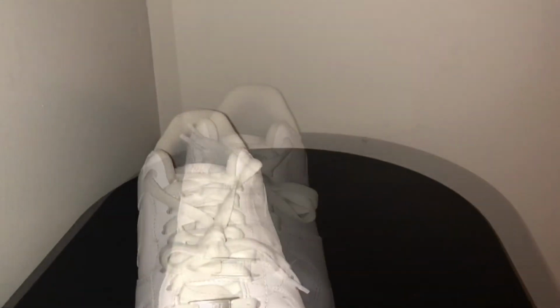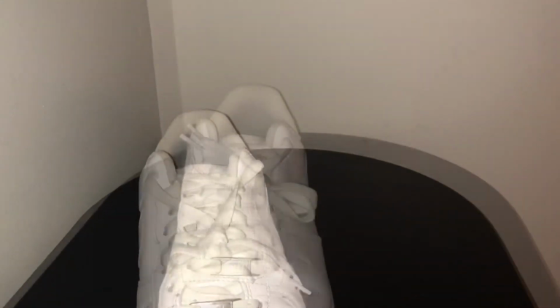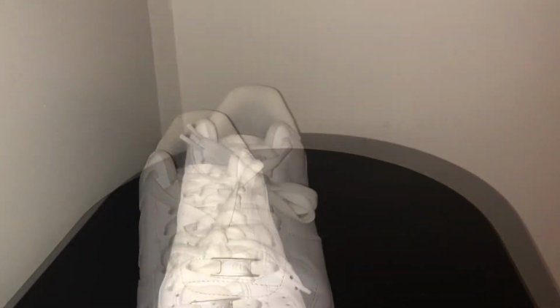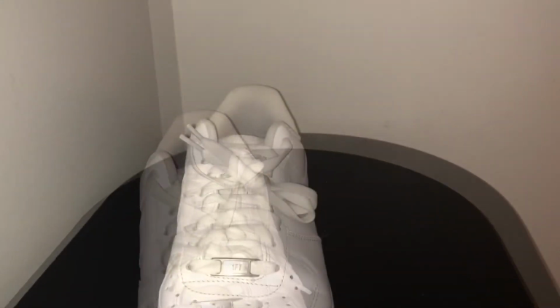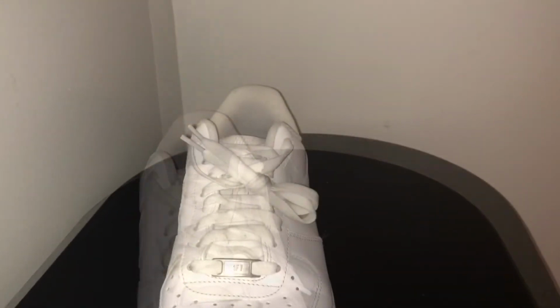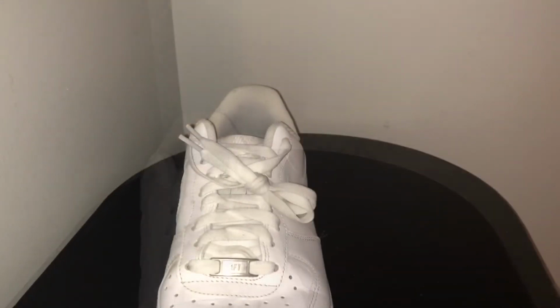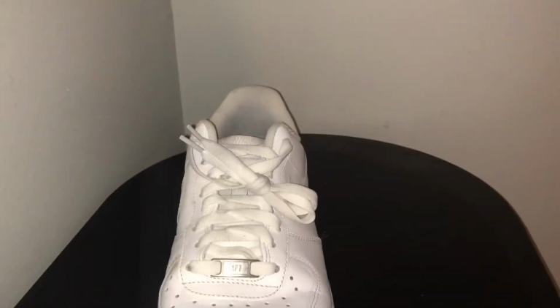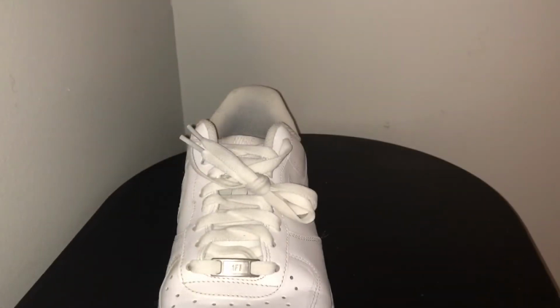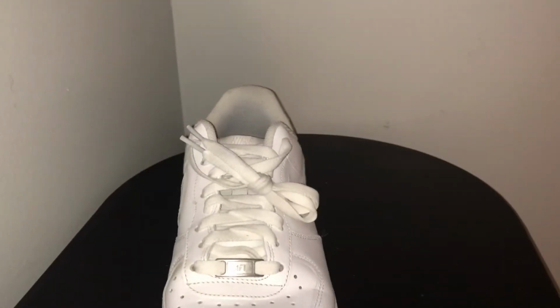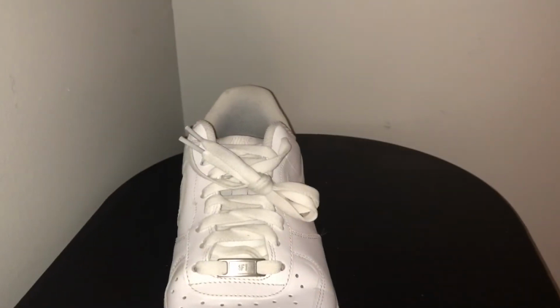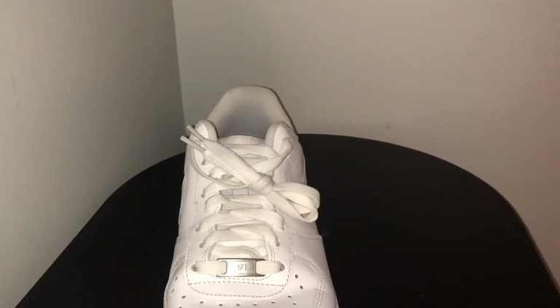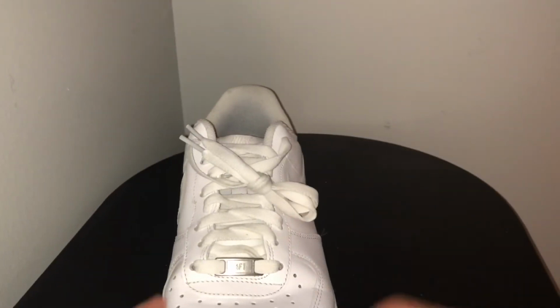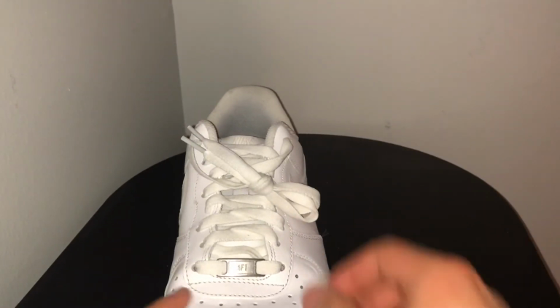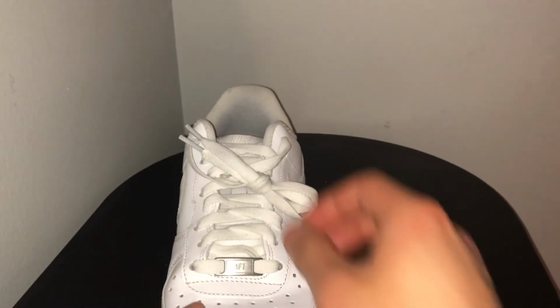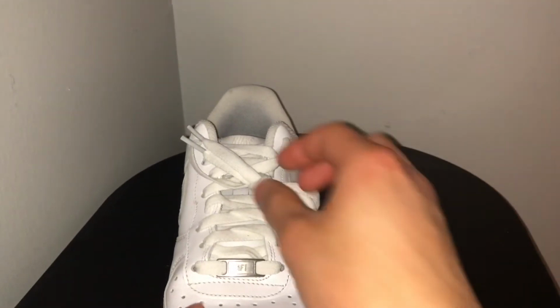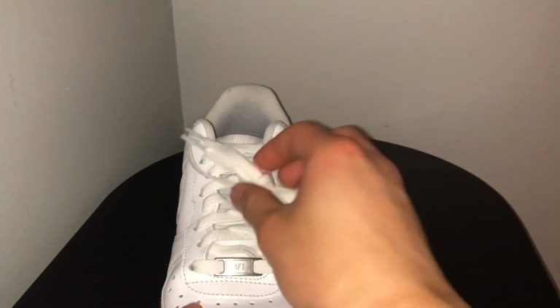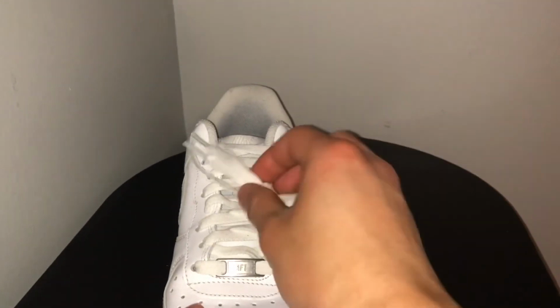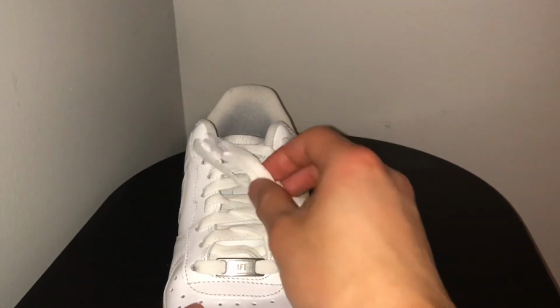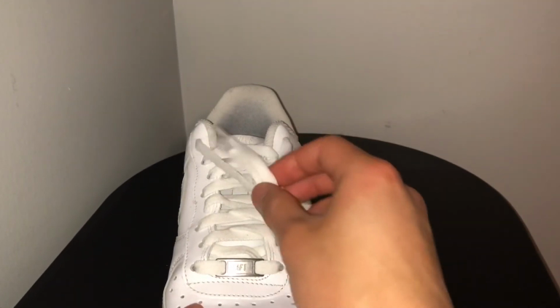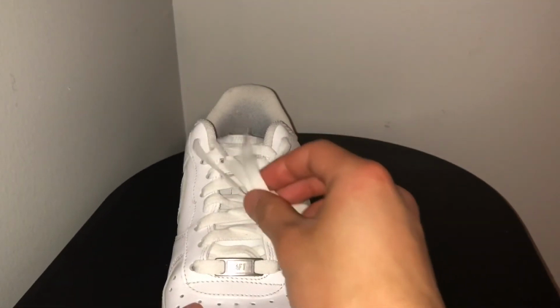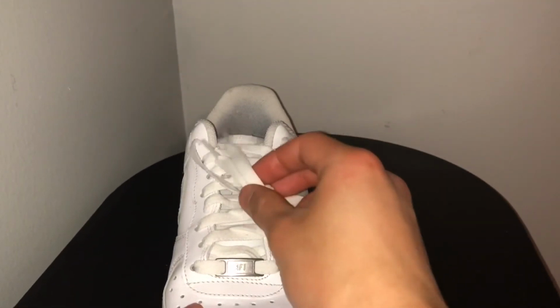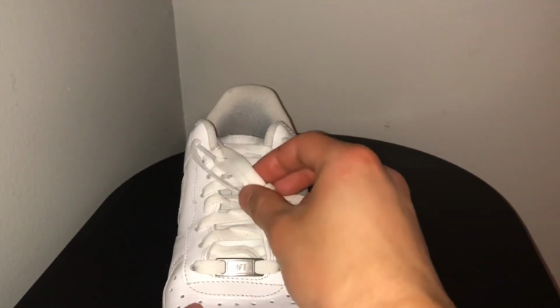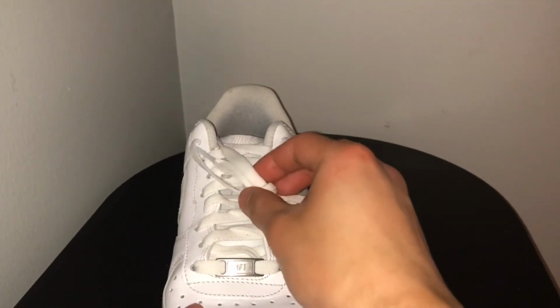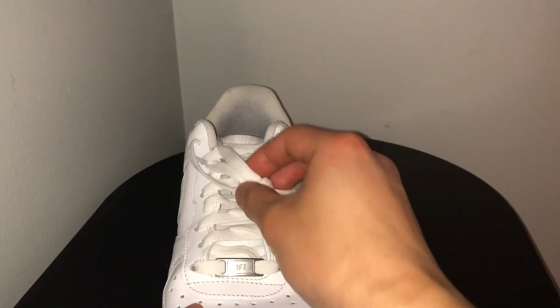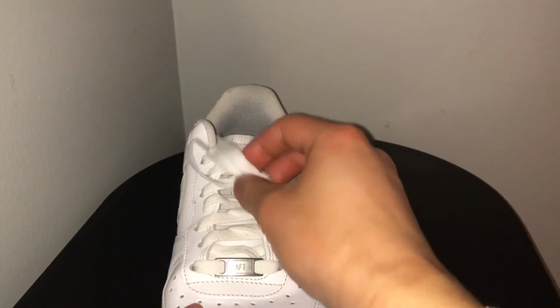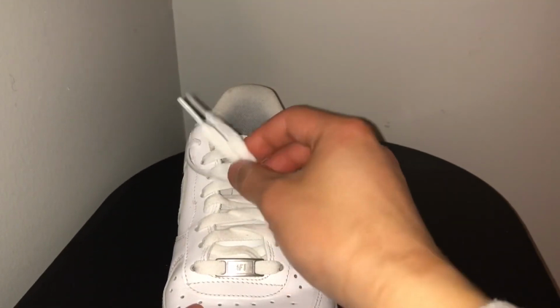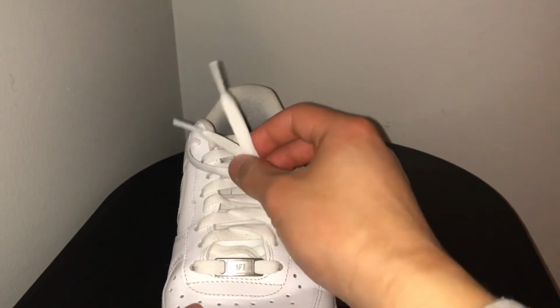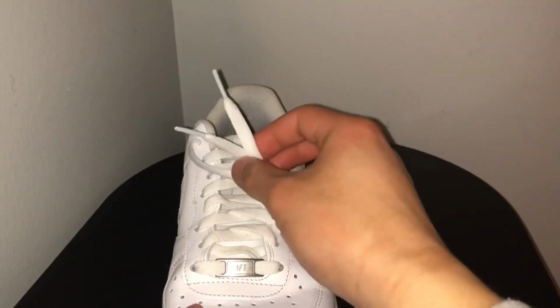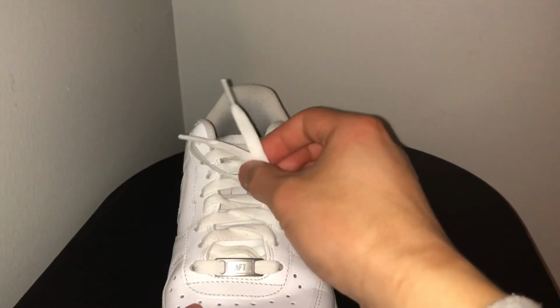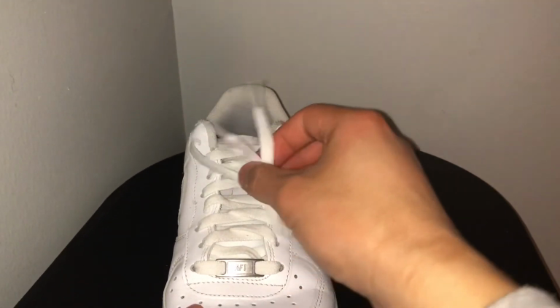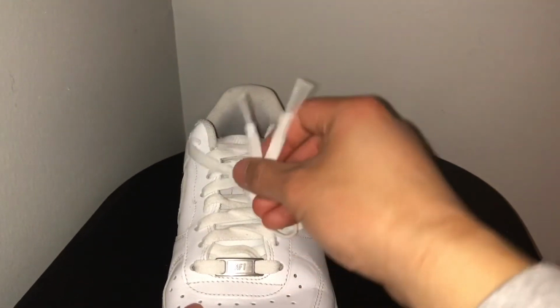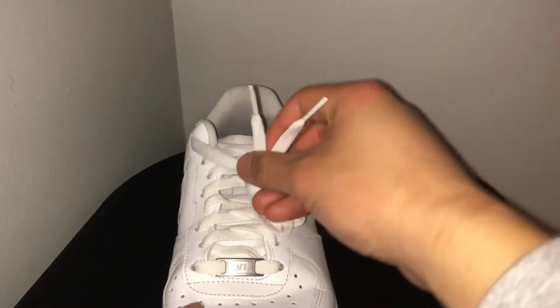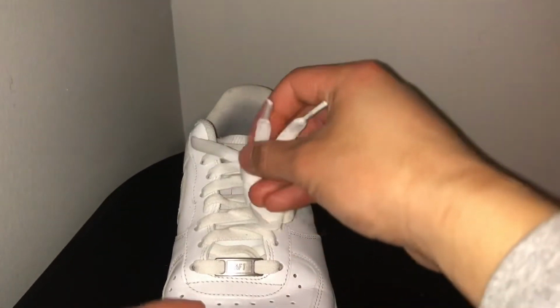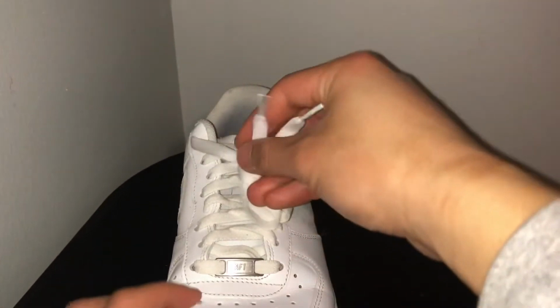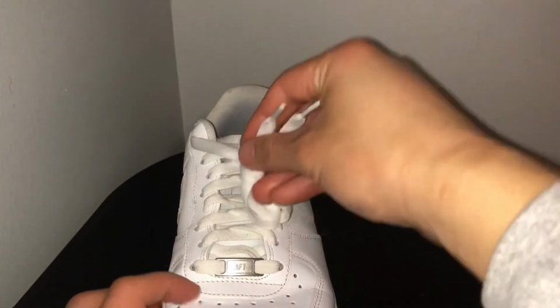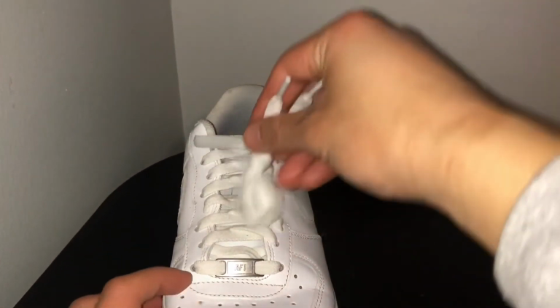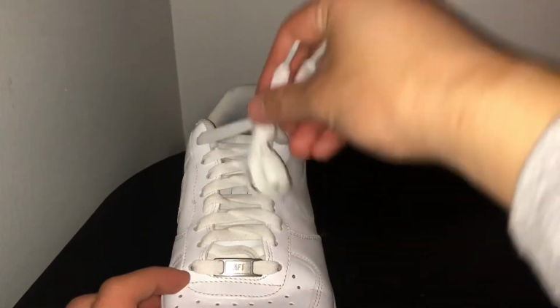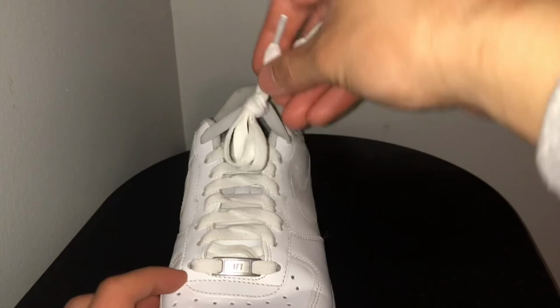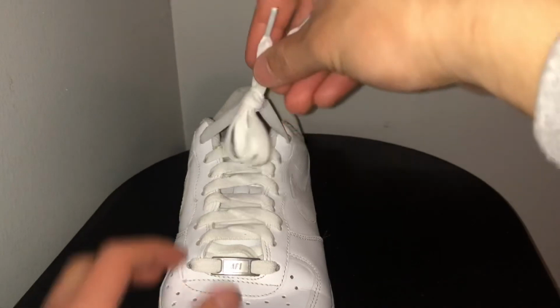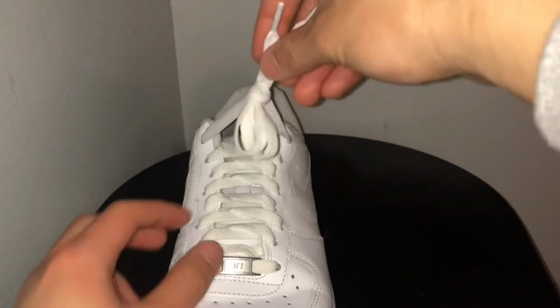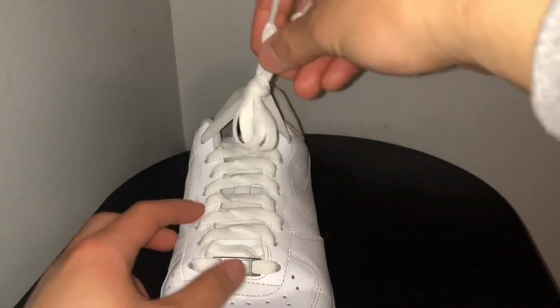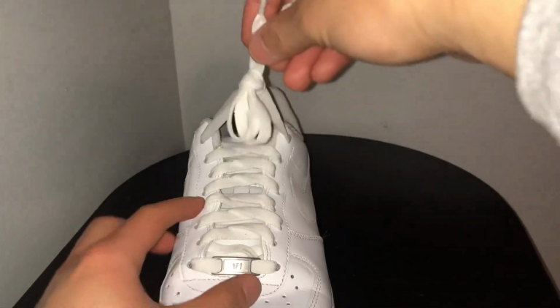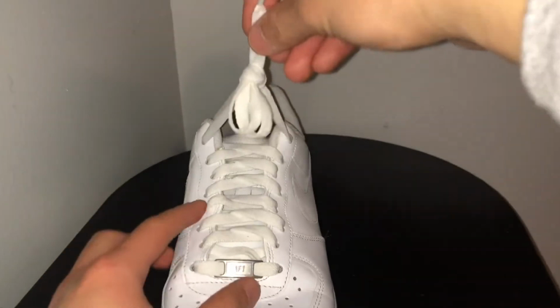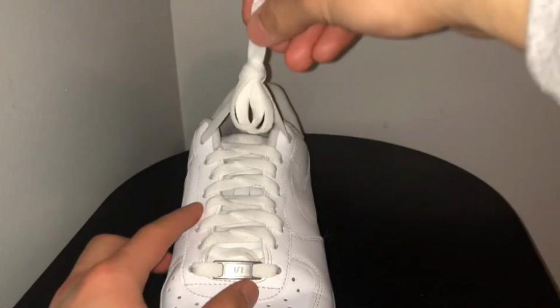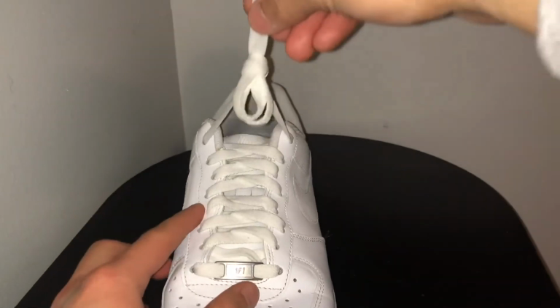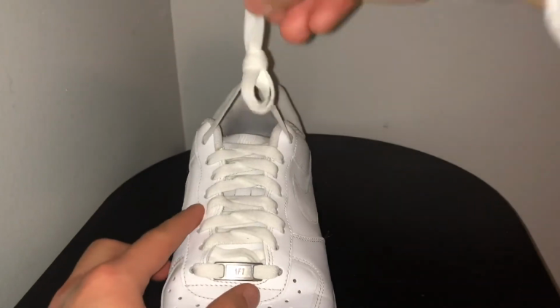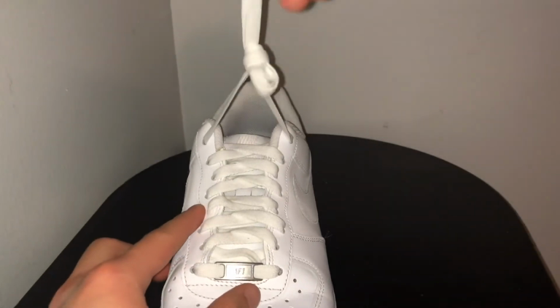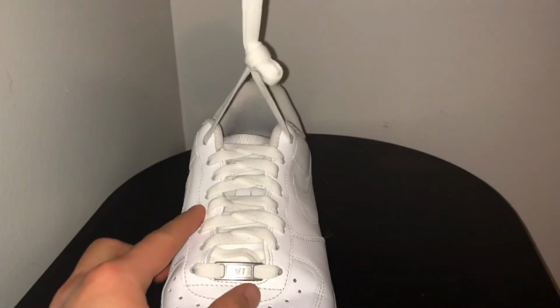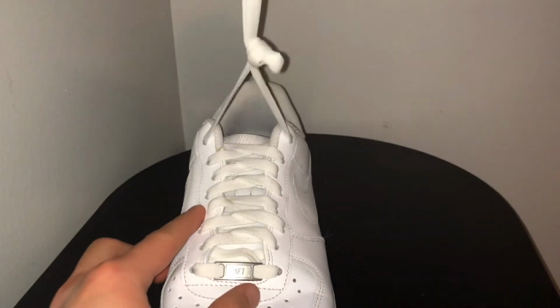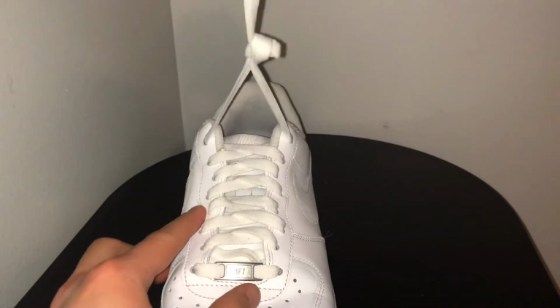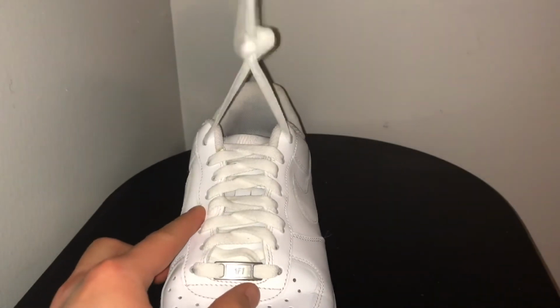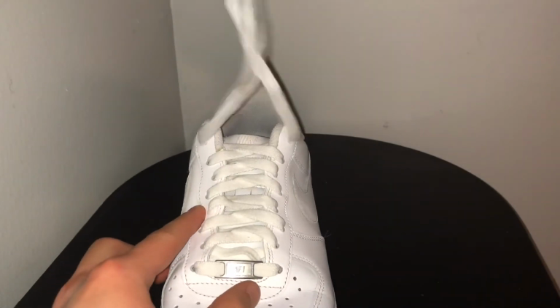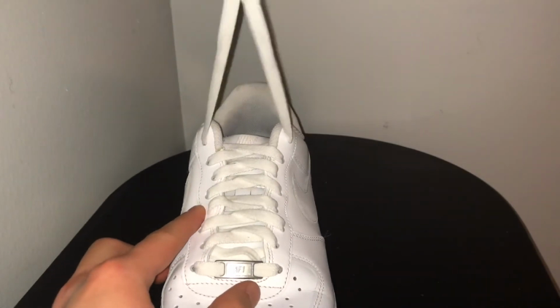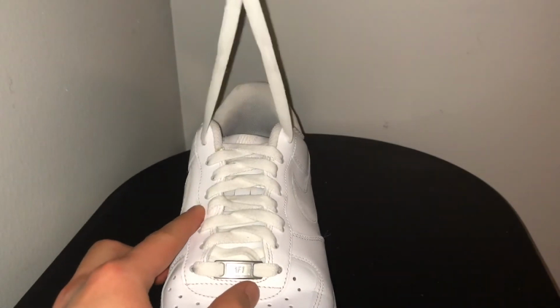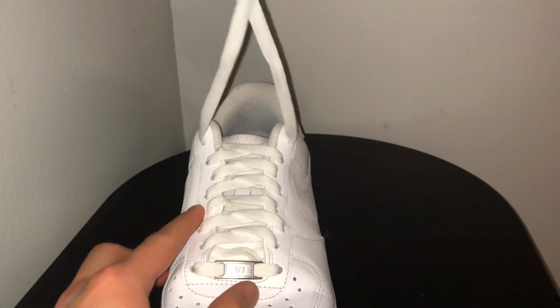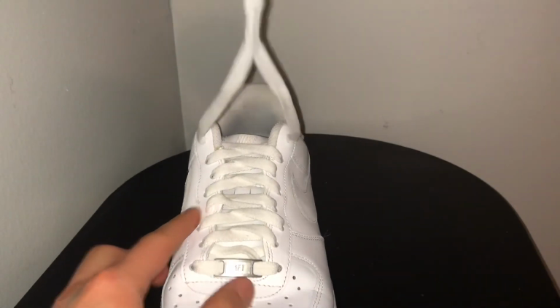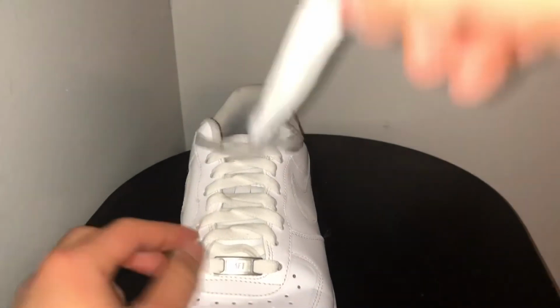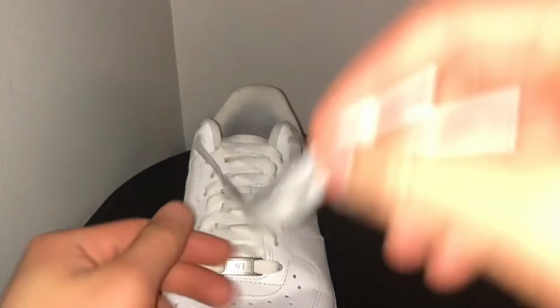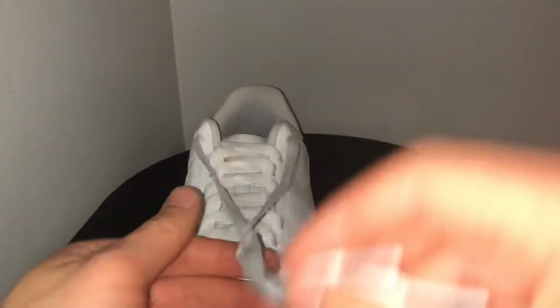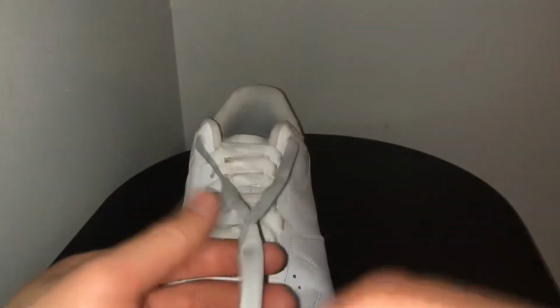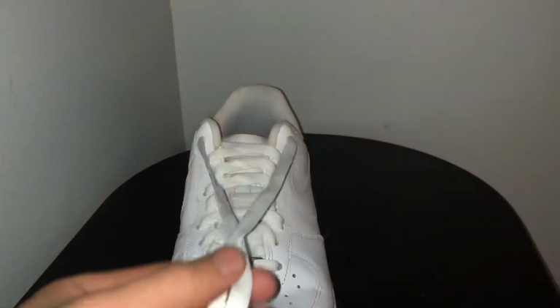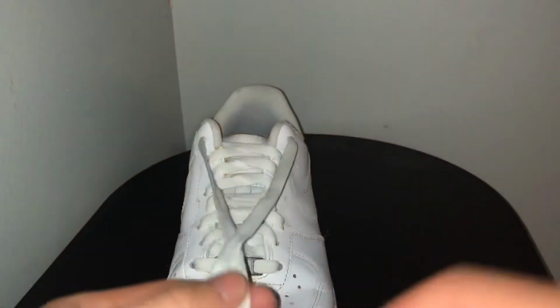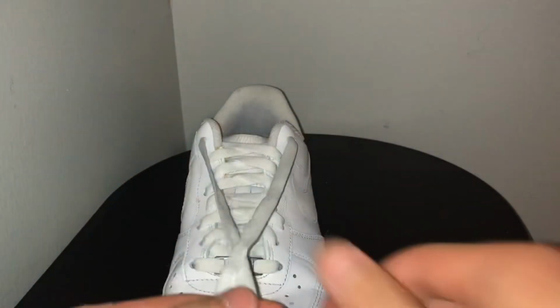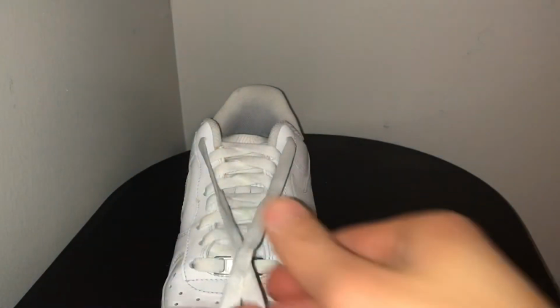And after you make it factory lace like this, you should just be able to pull it up and it should come out again.